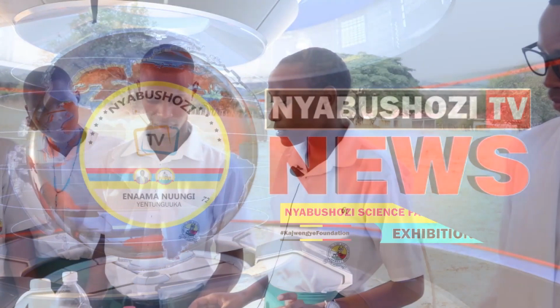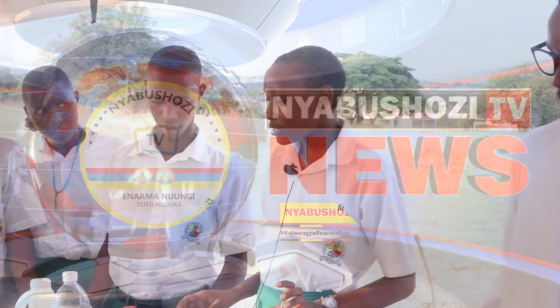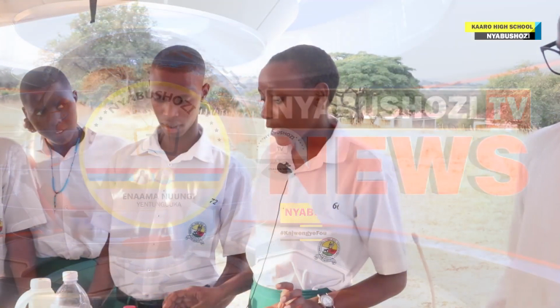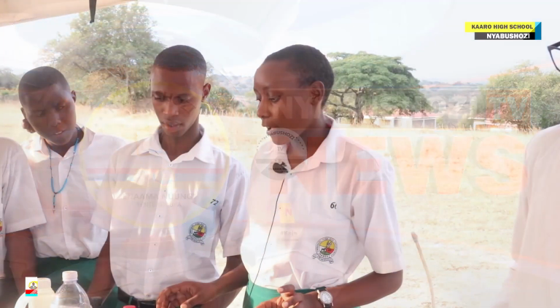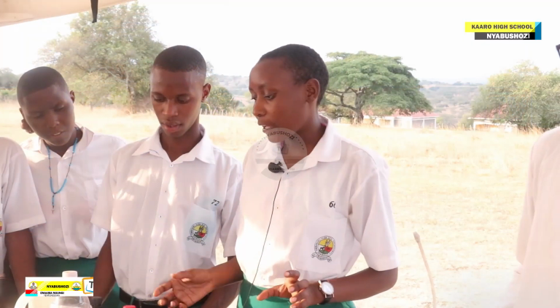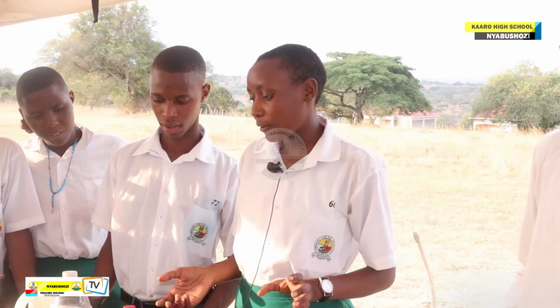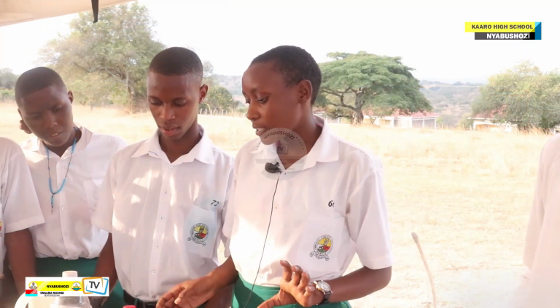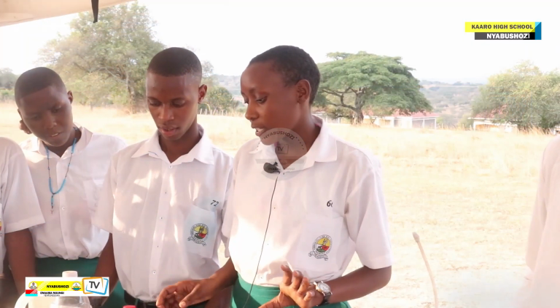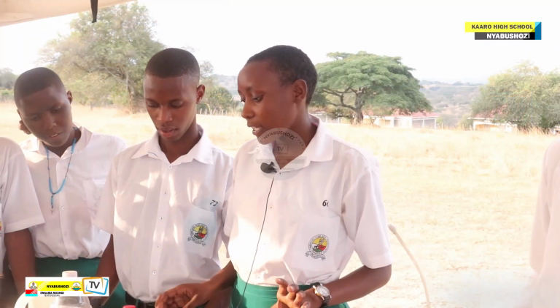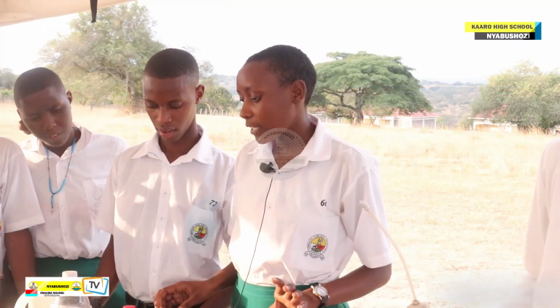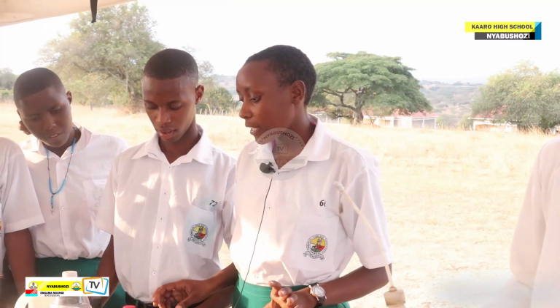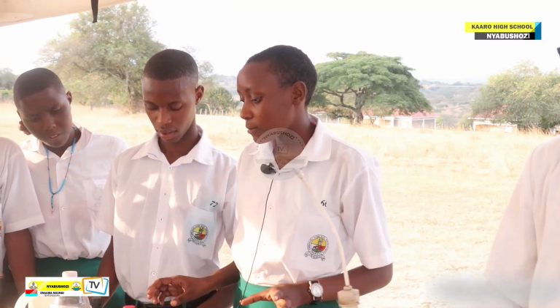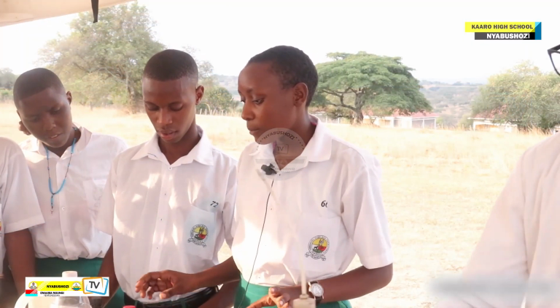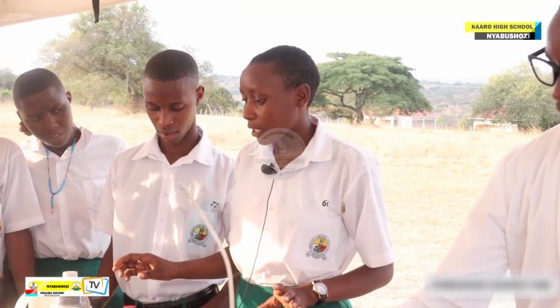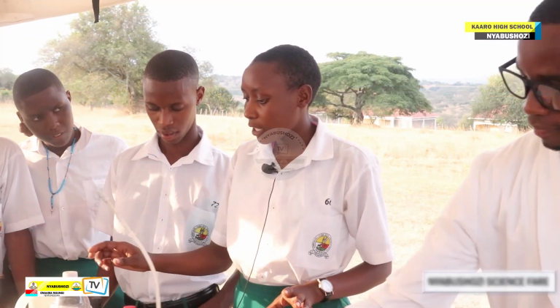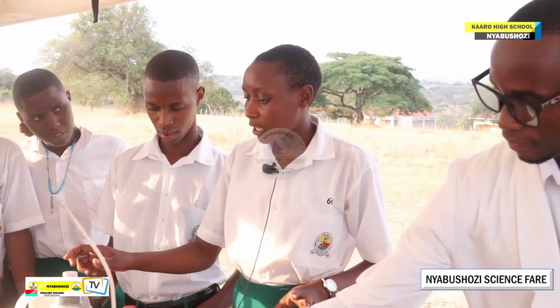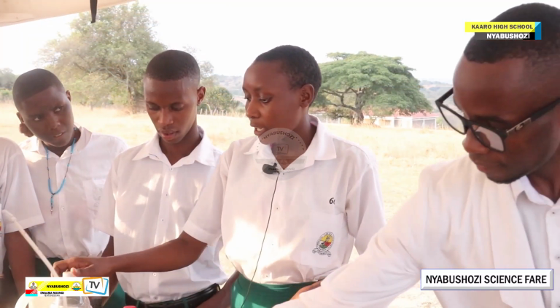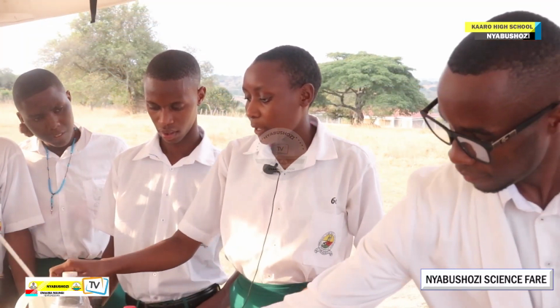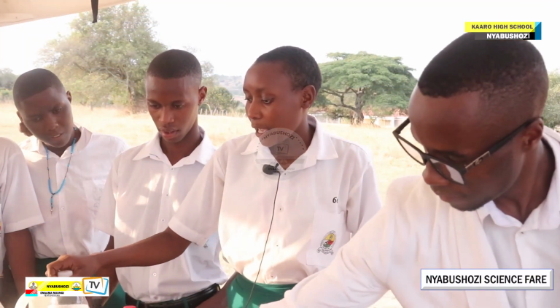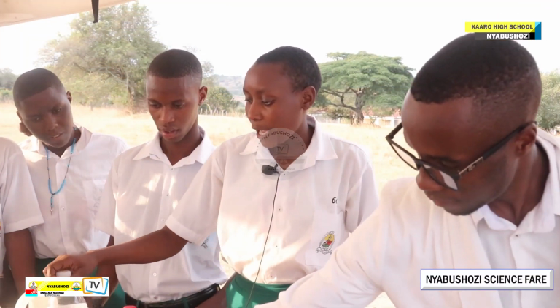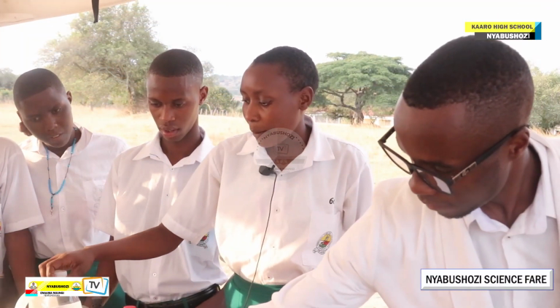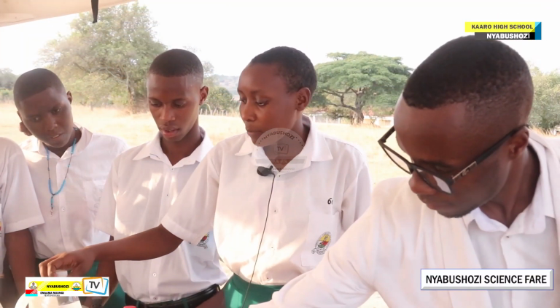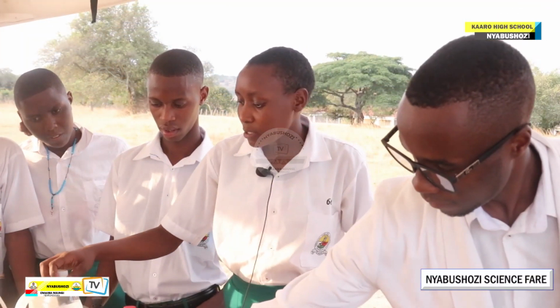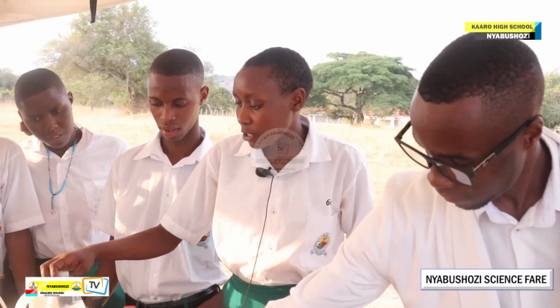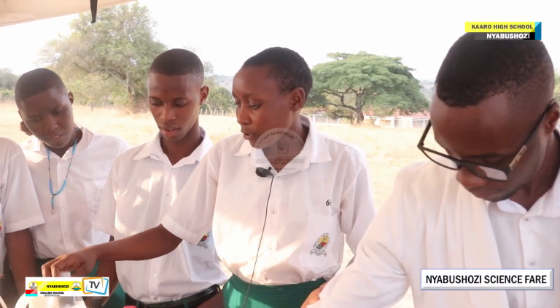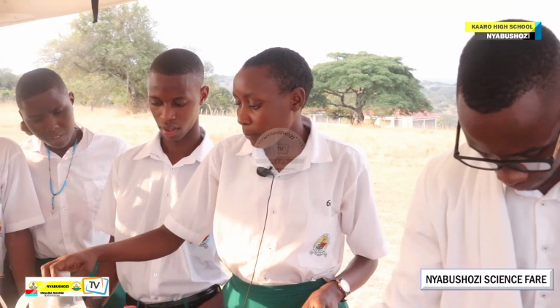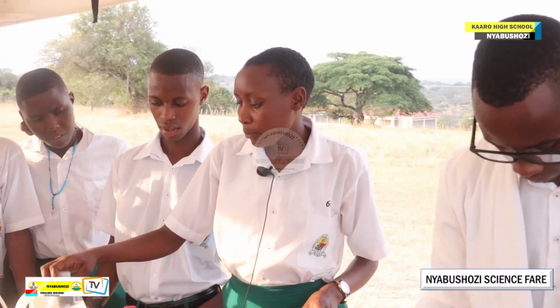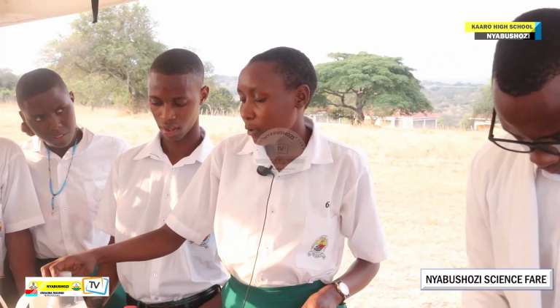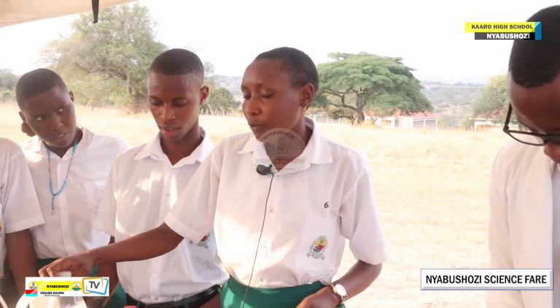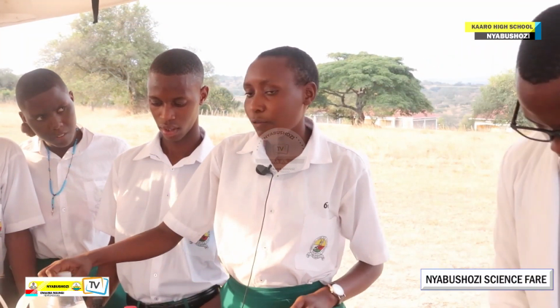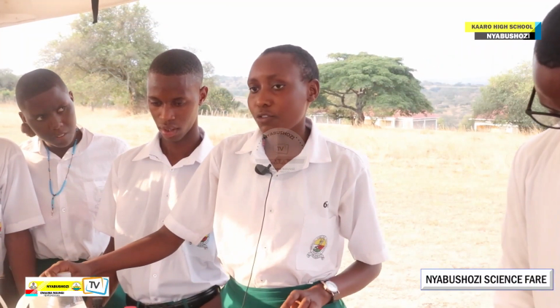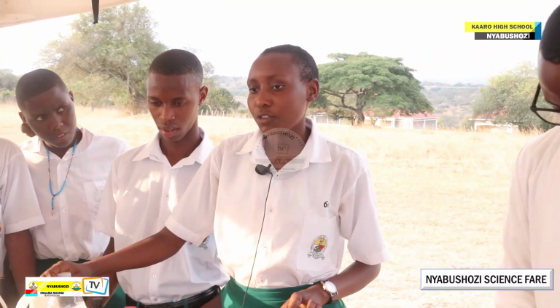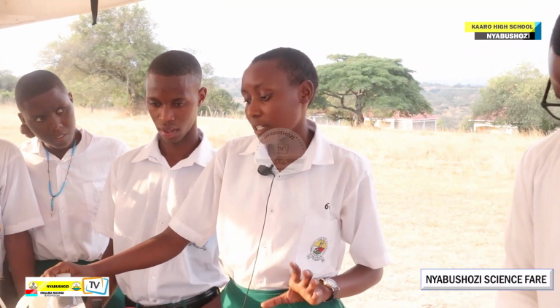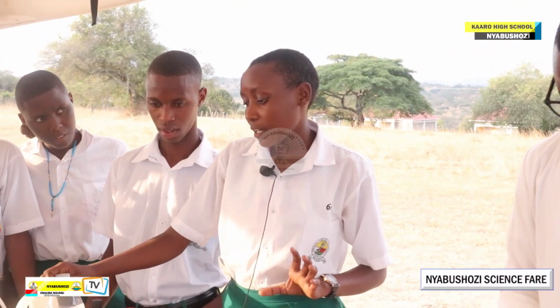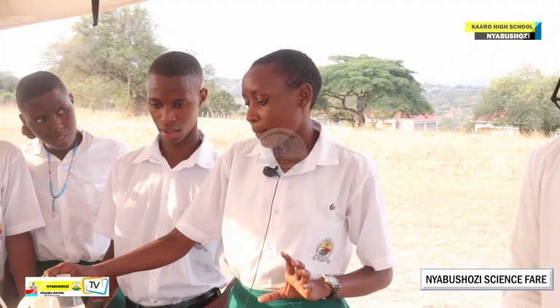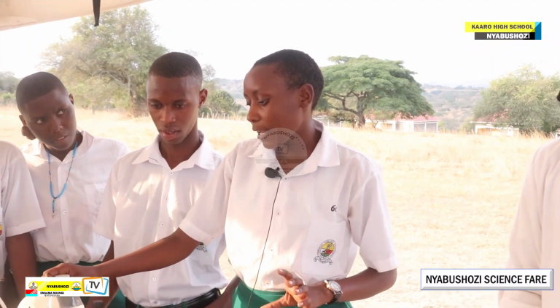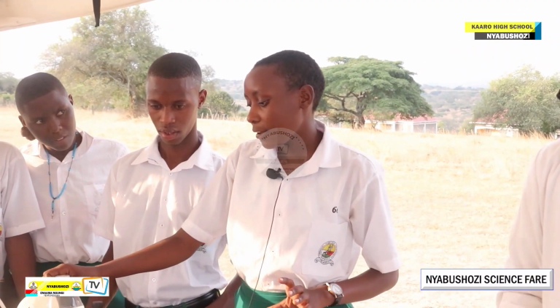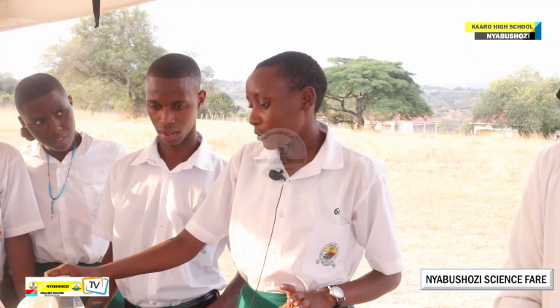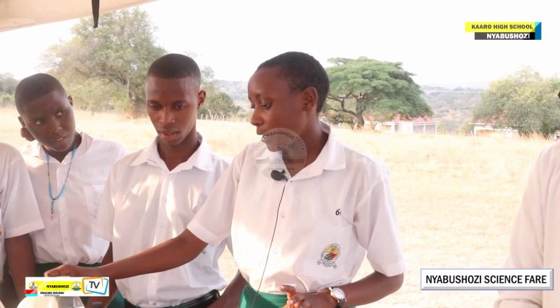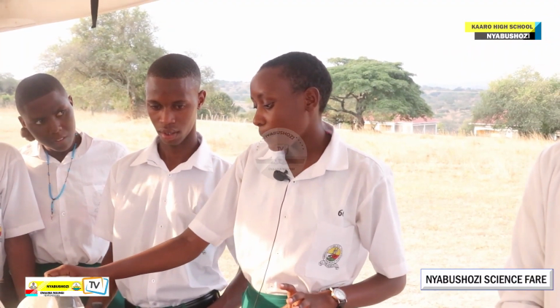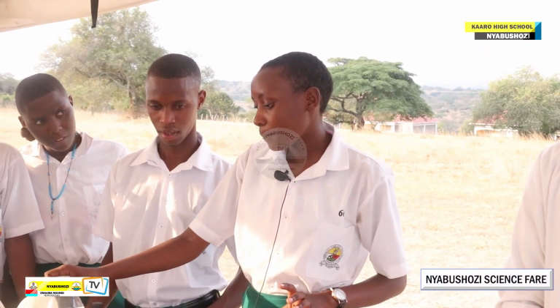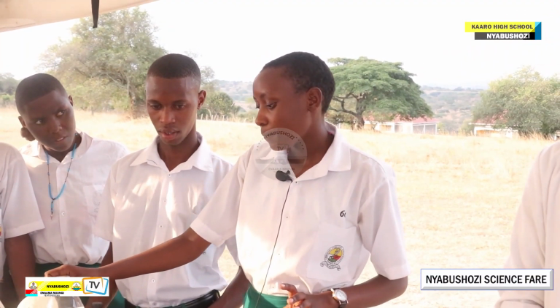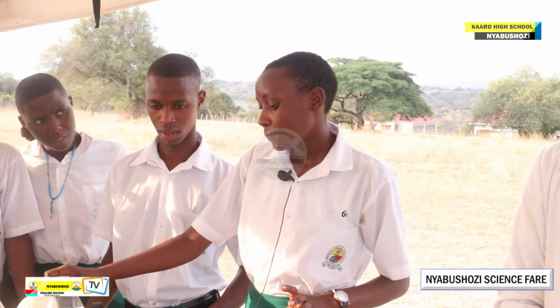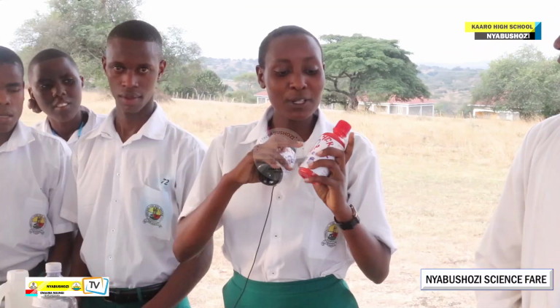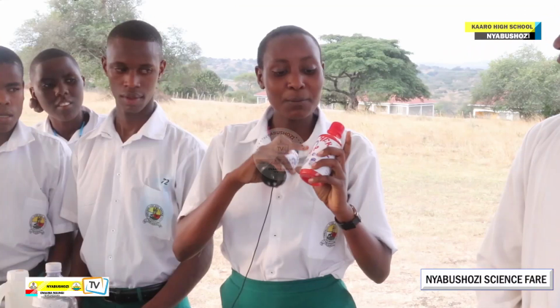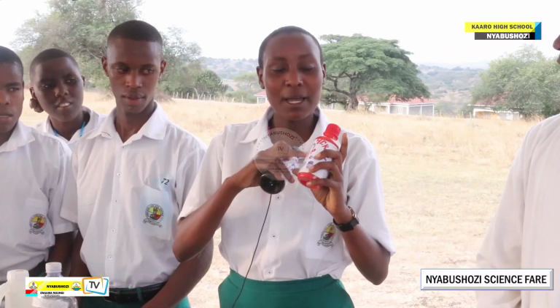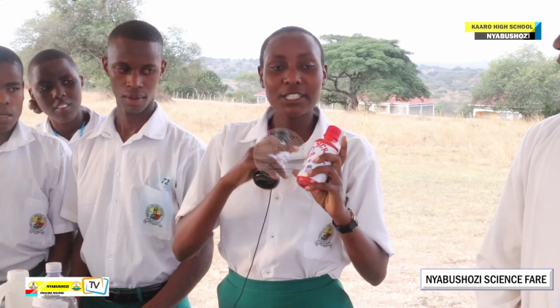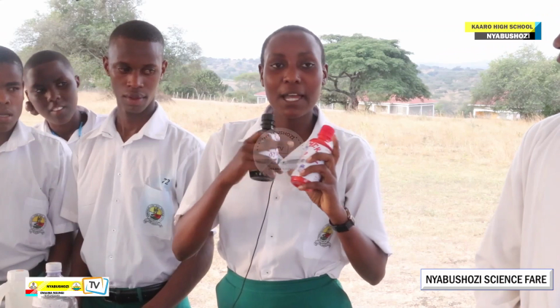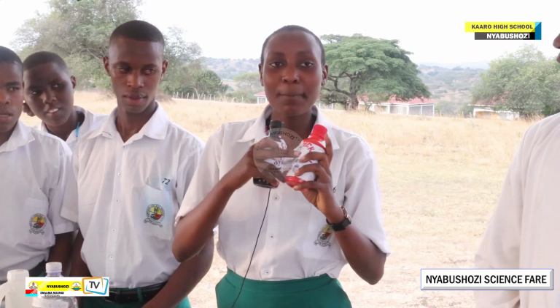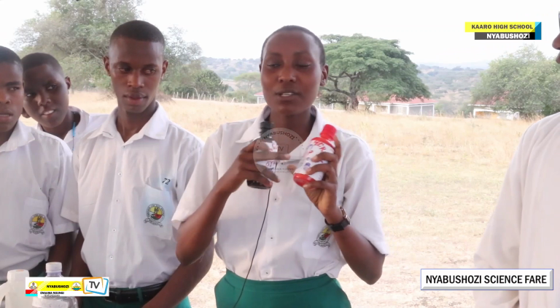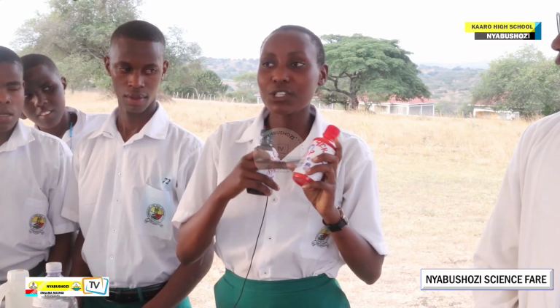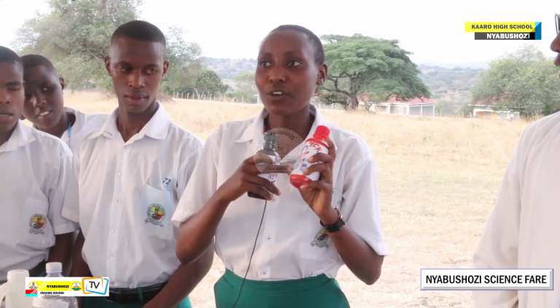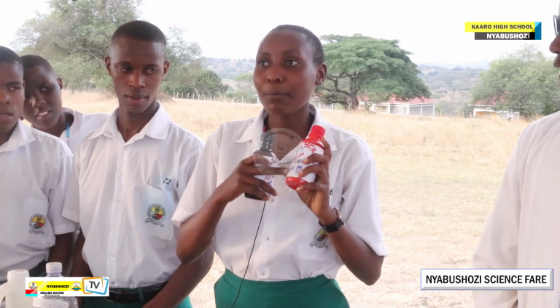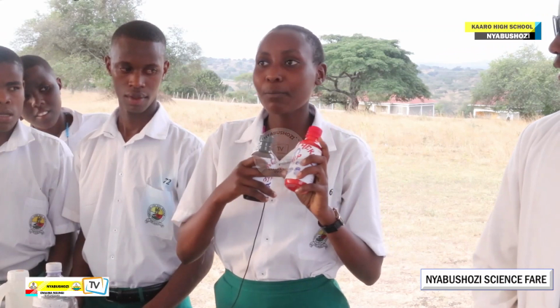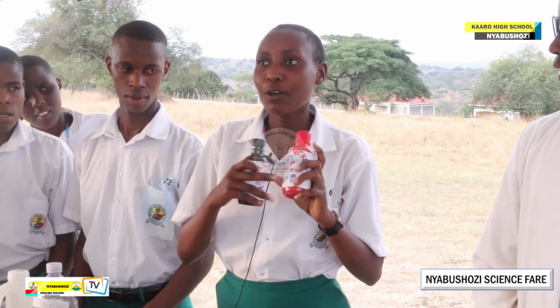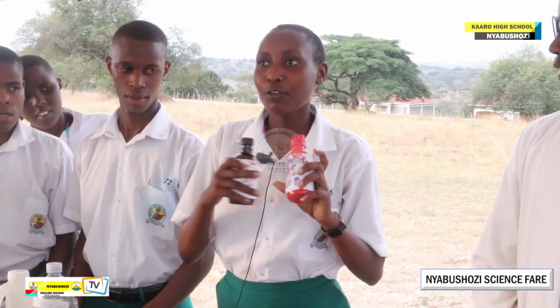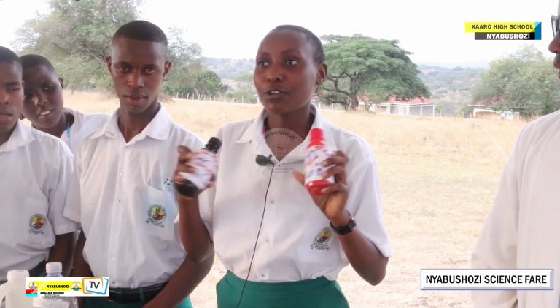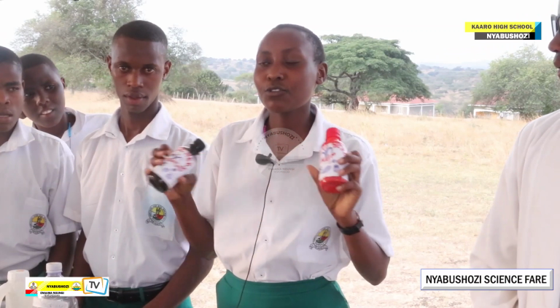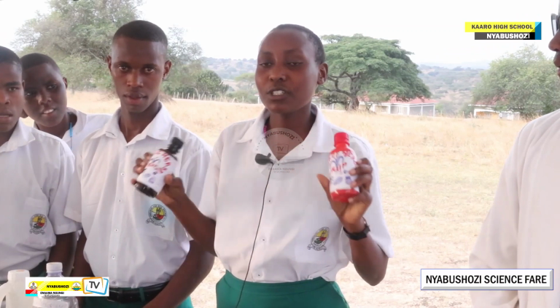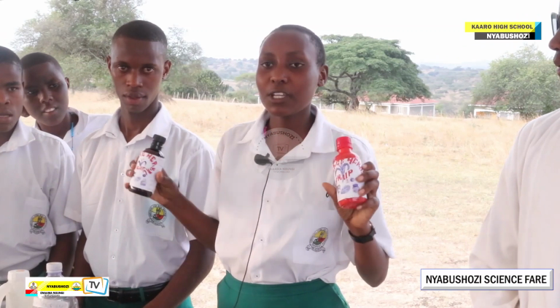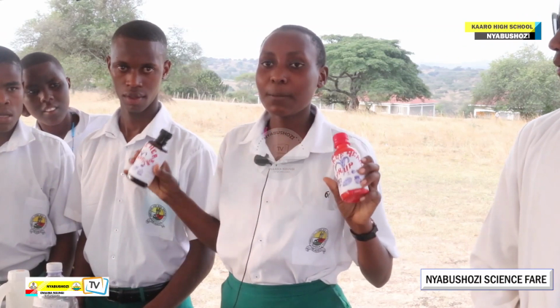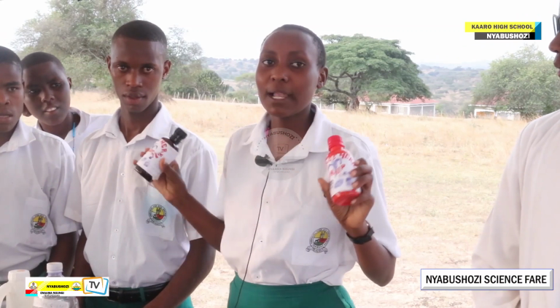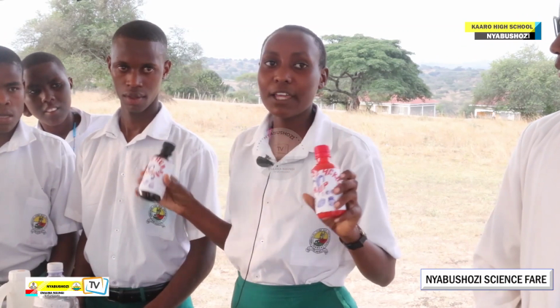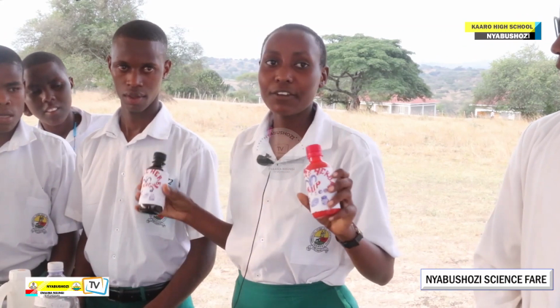I got an idea to make a herbal syrup for treating malaria.